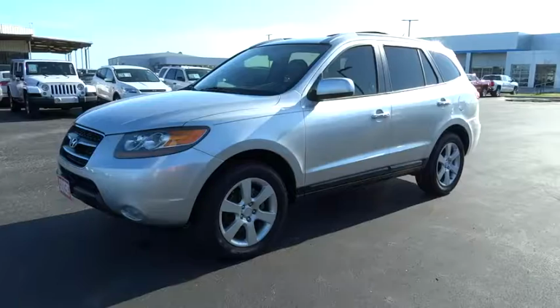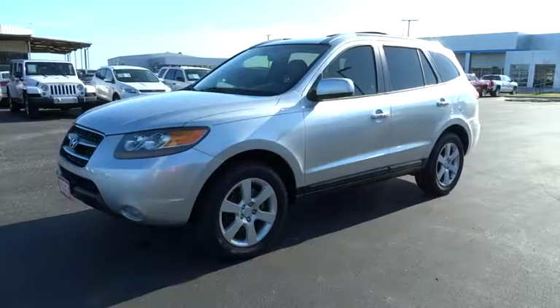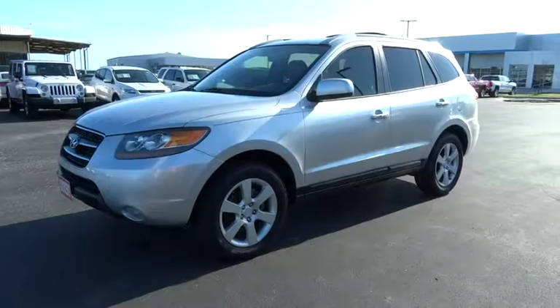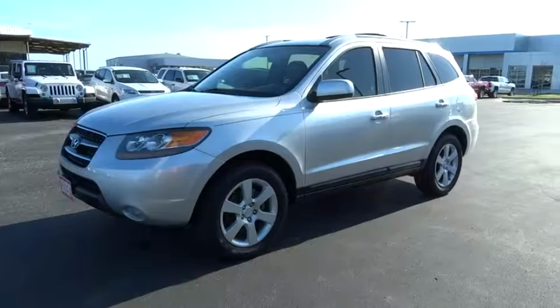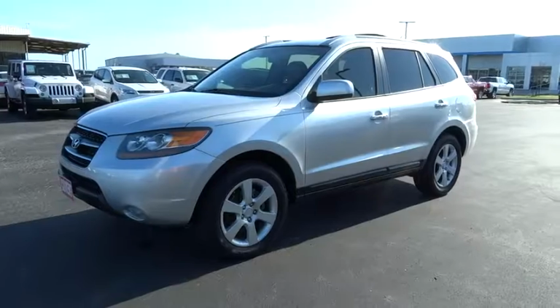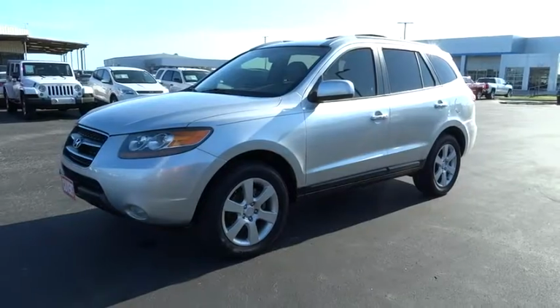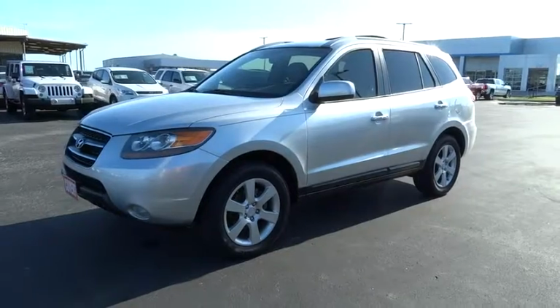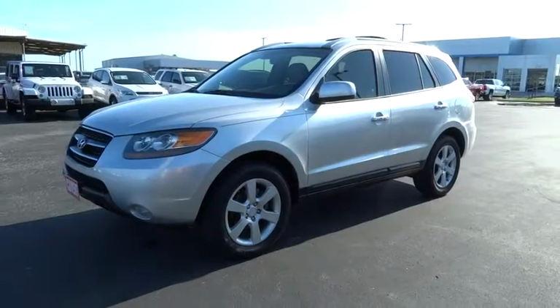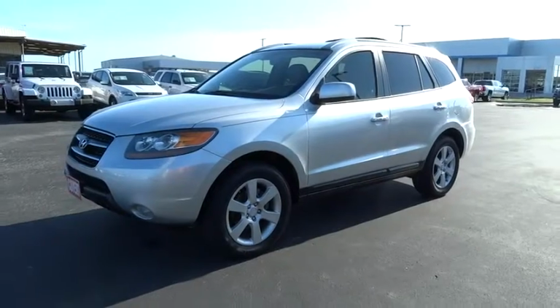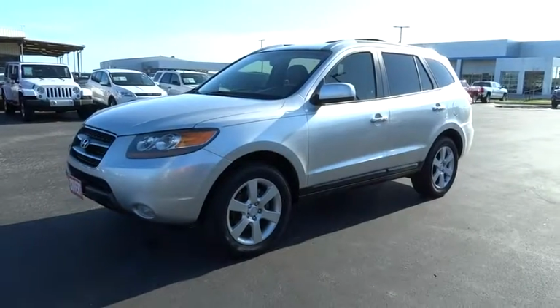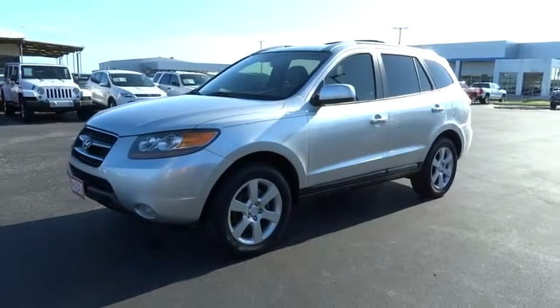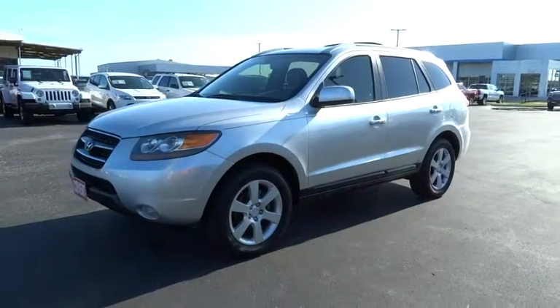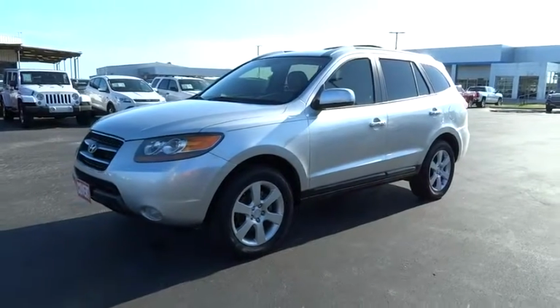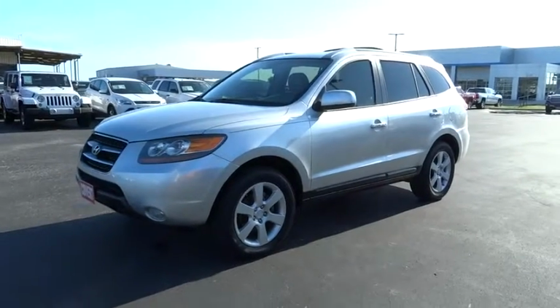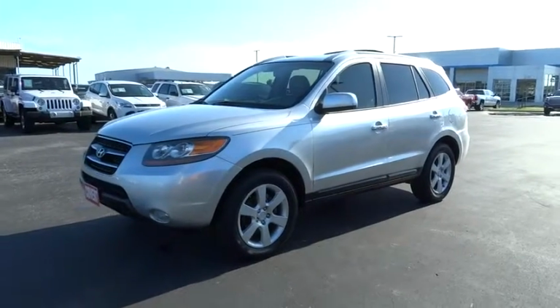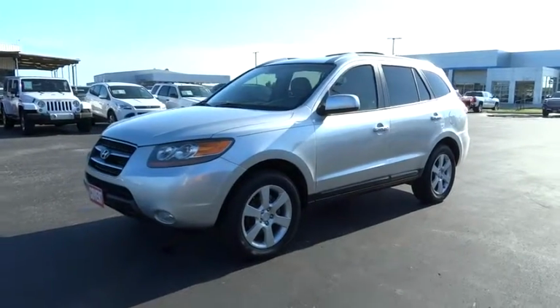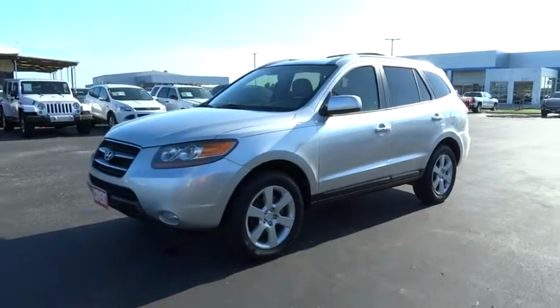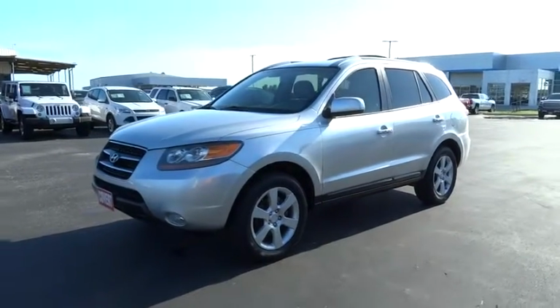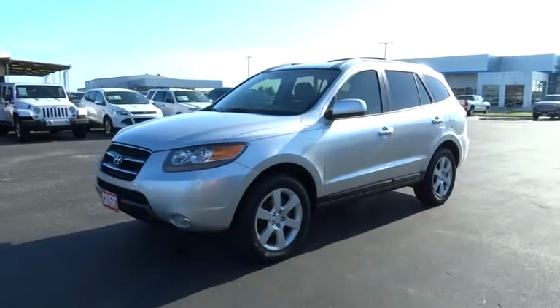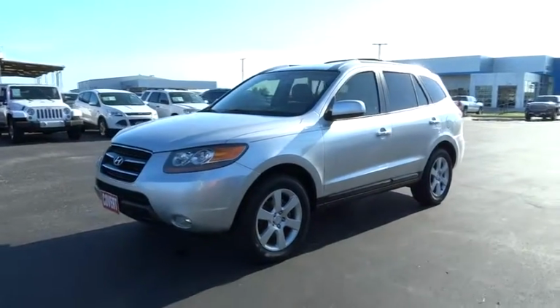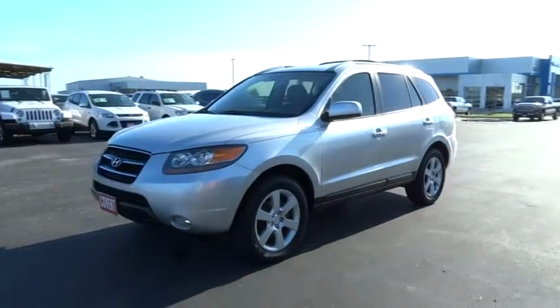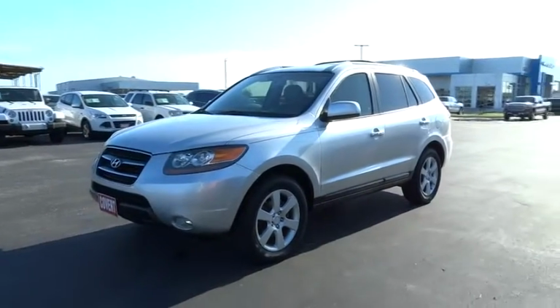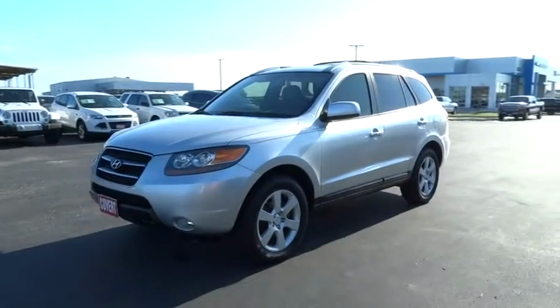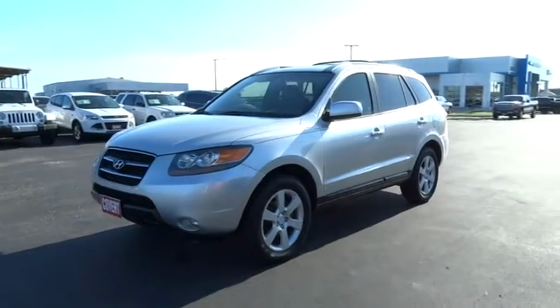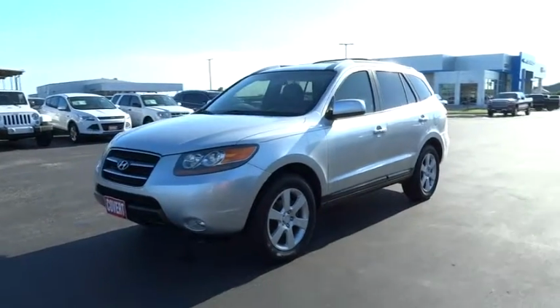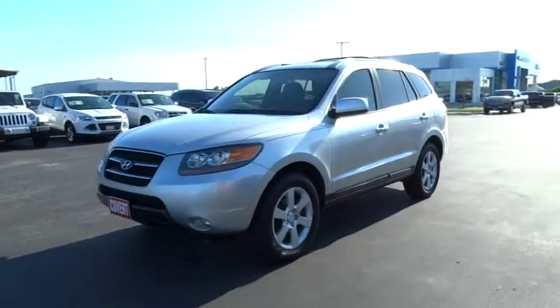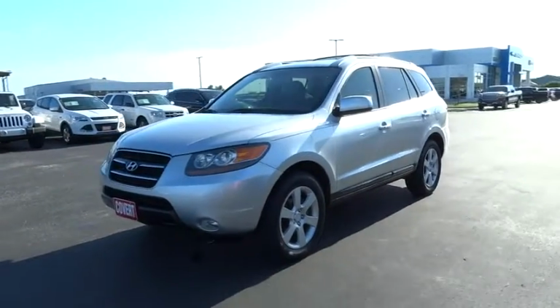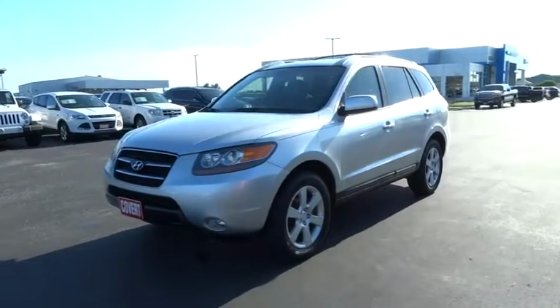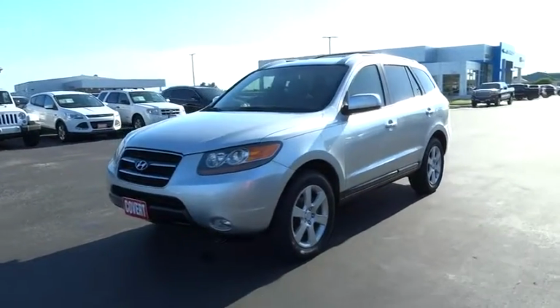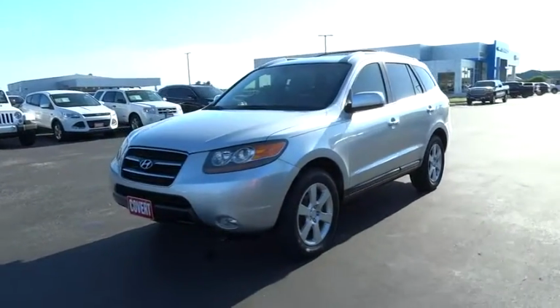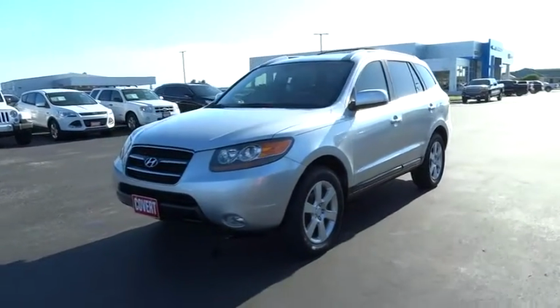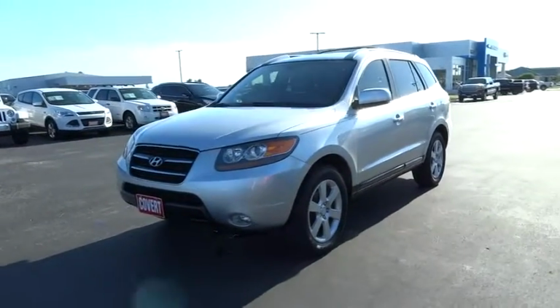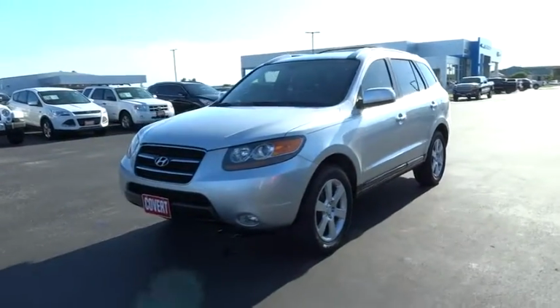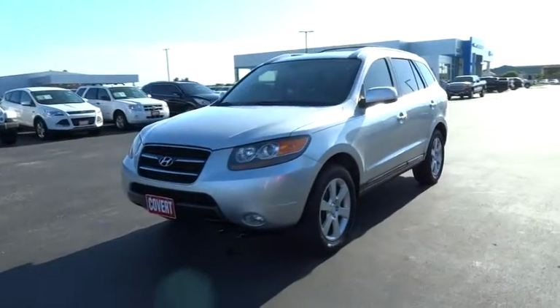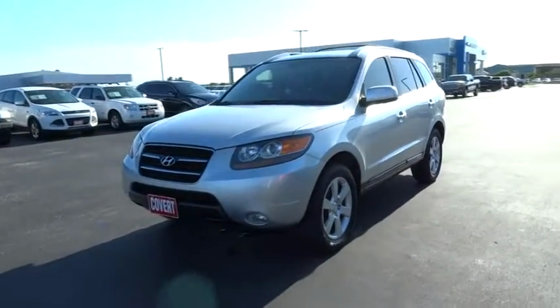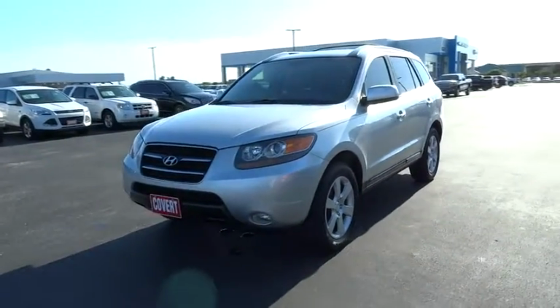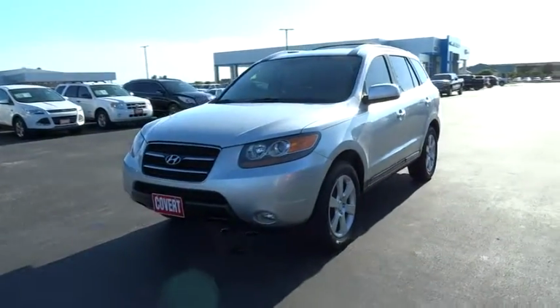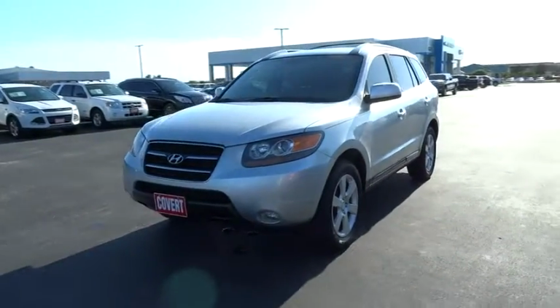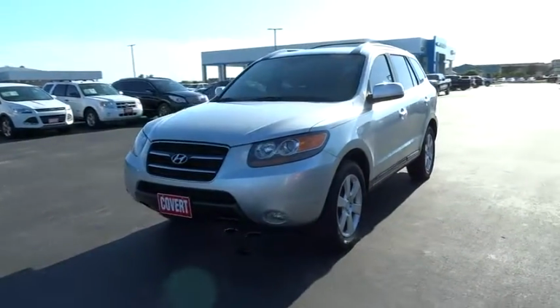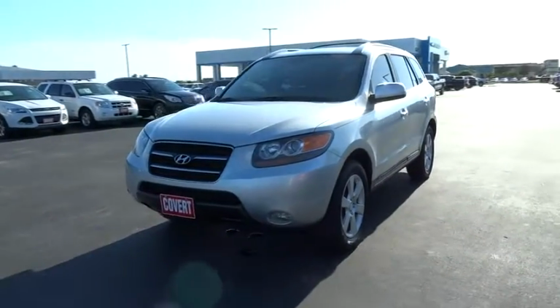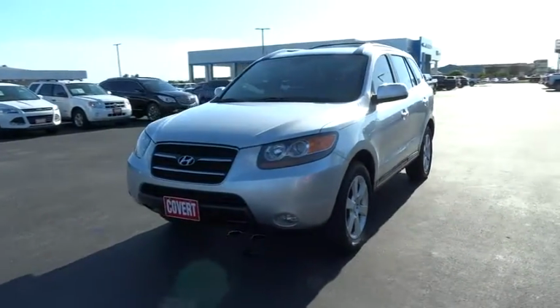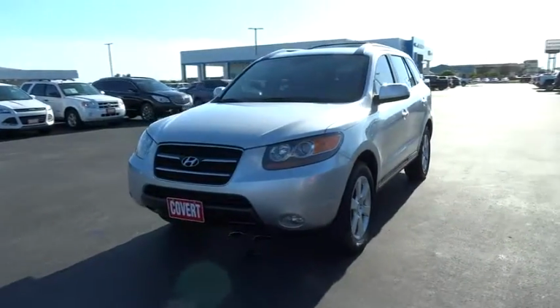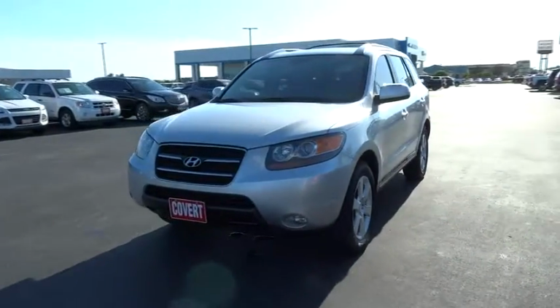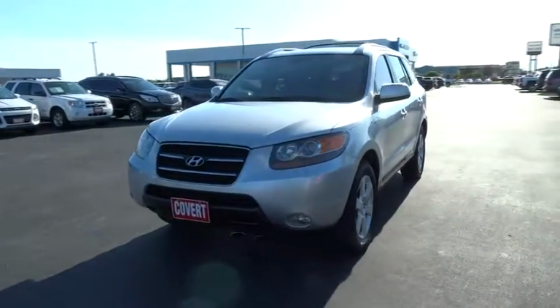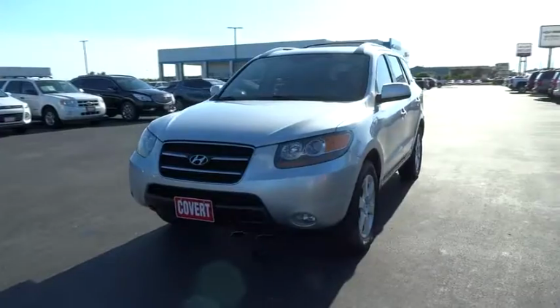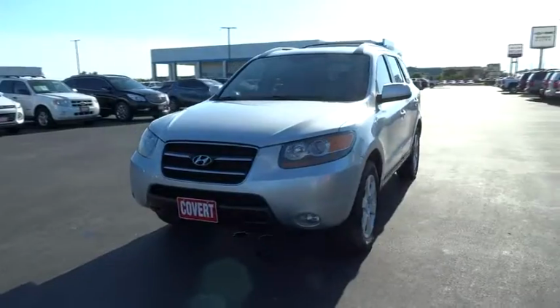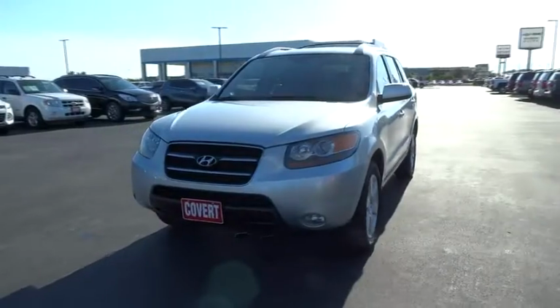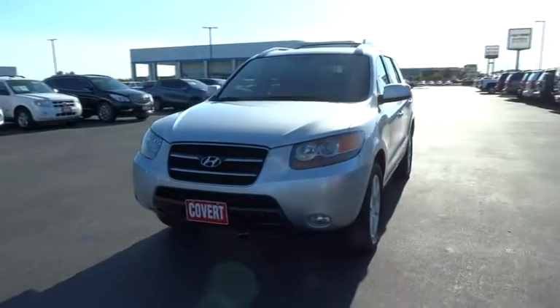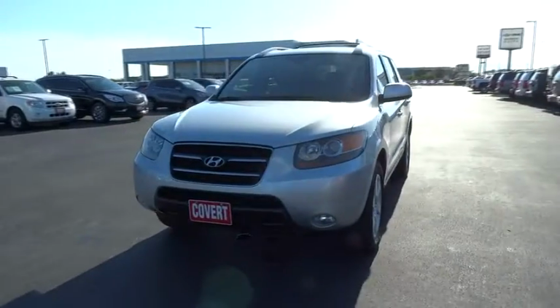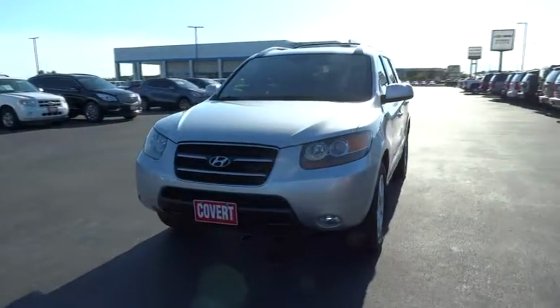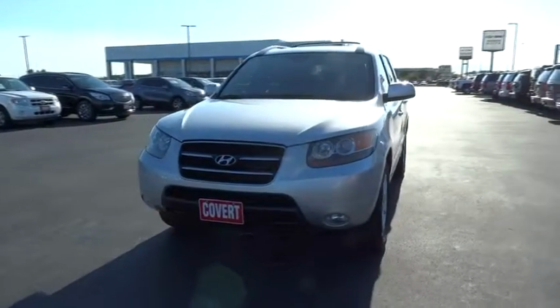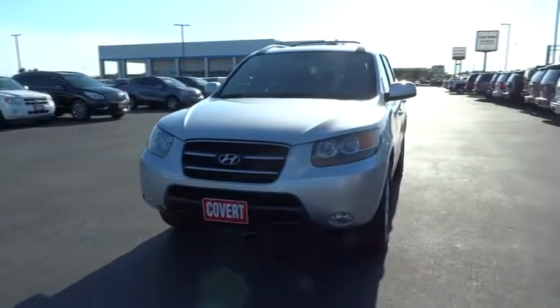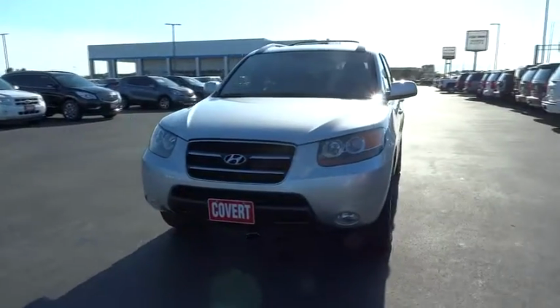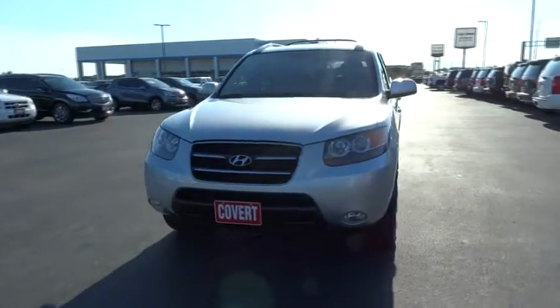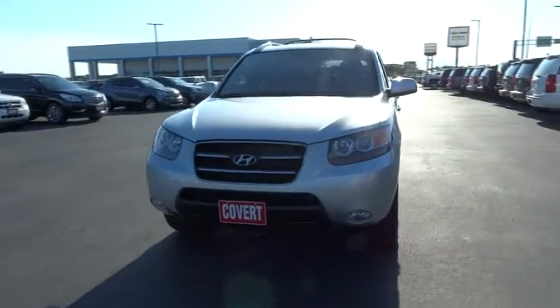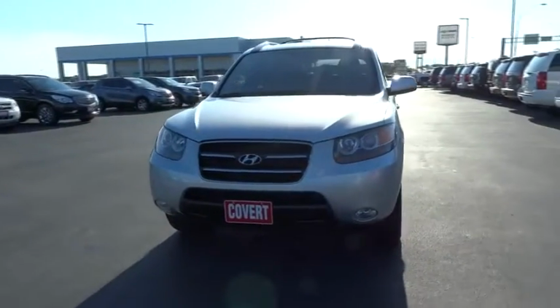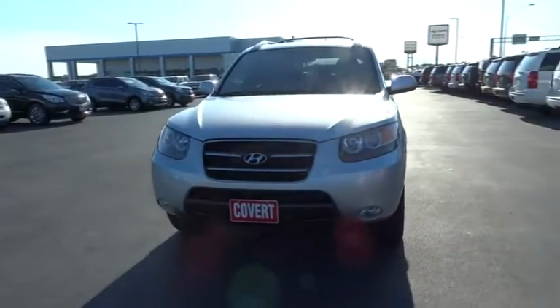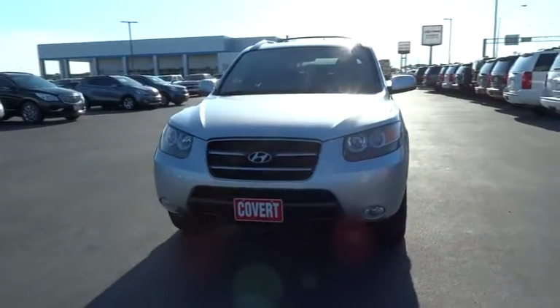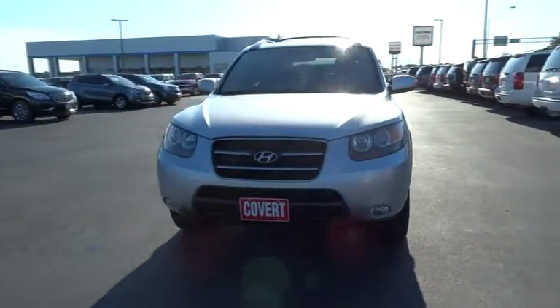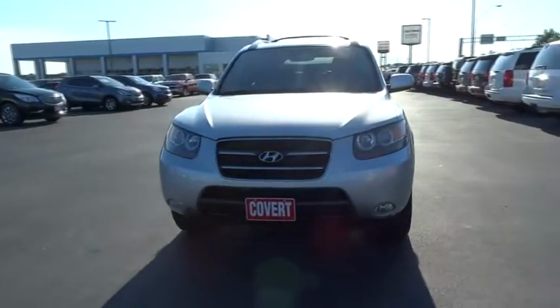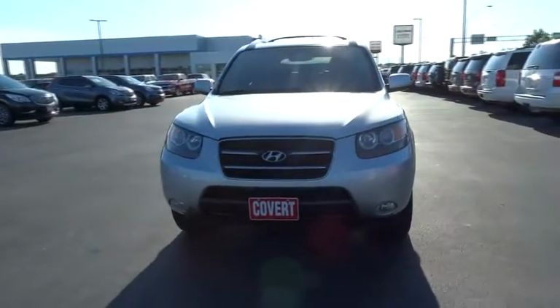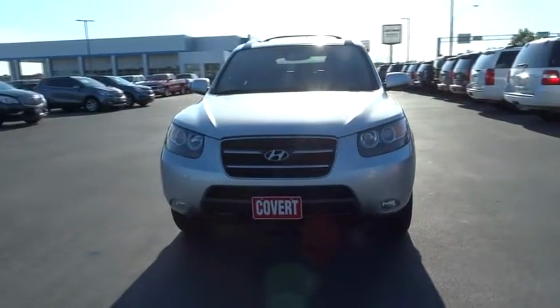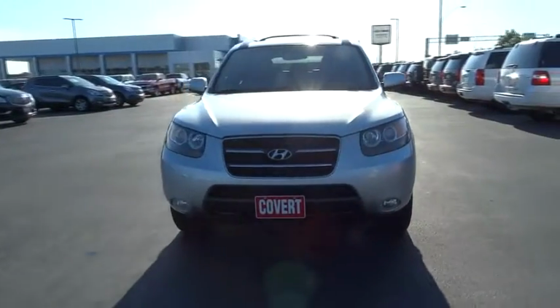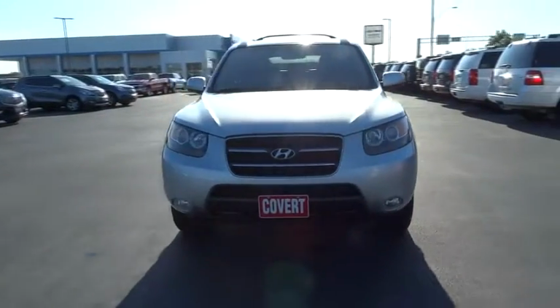The 2007 Hyundai Santa Fe. Style. Quality. Performance. Value. Need we say more?